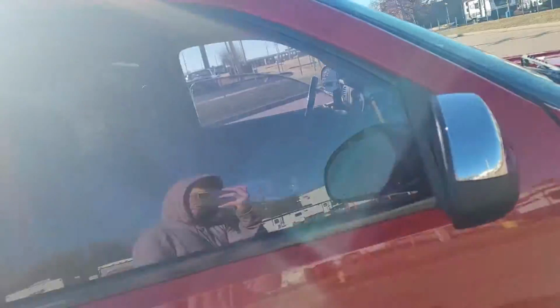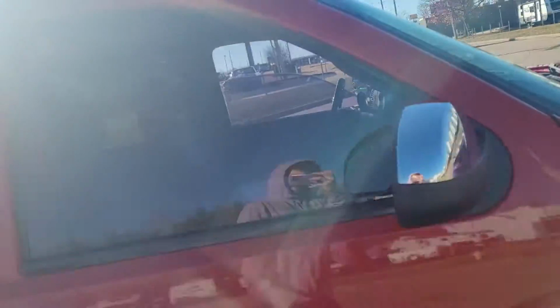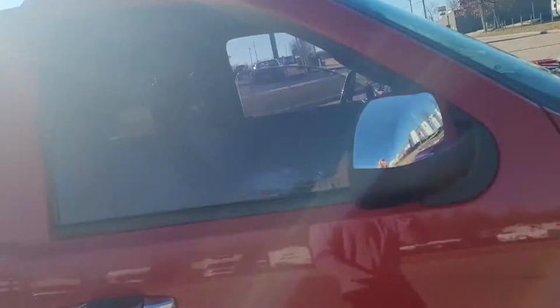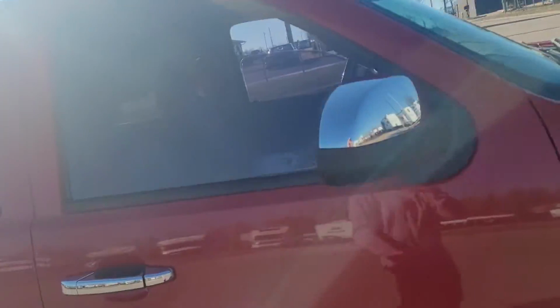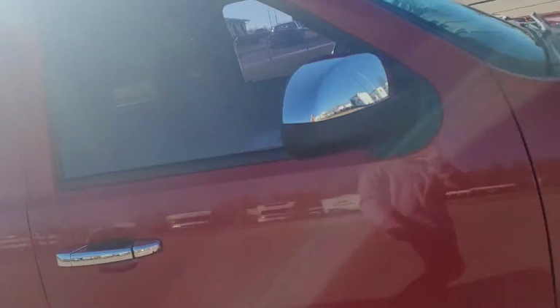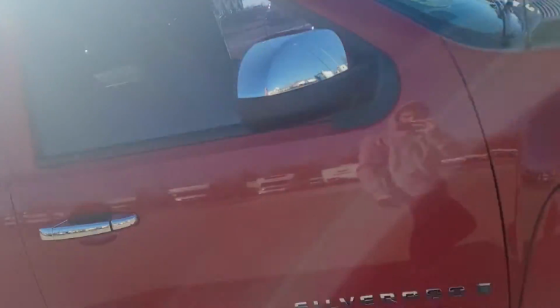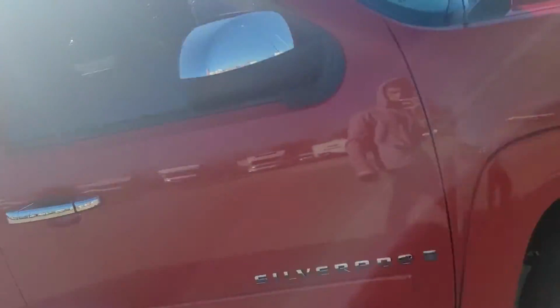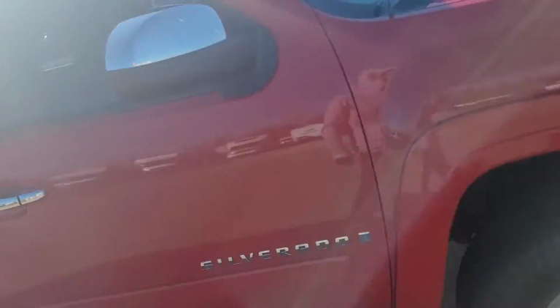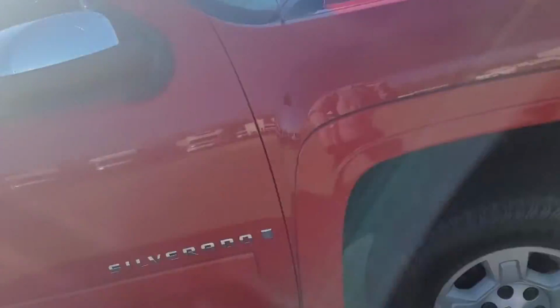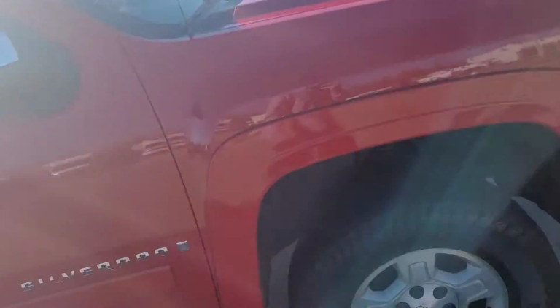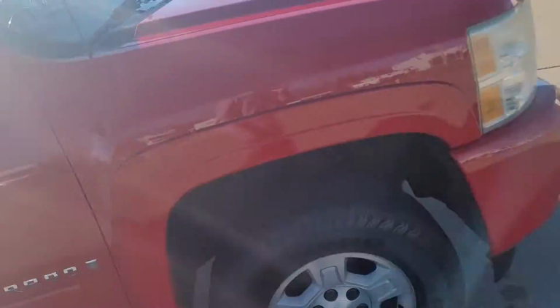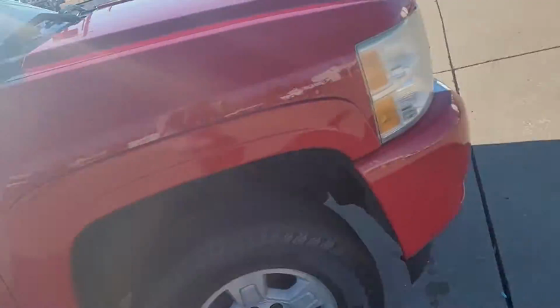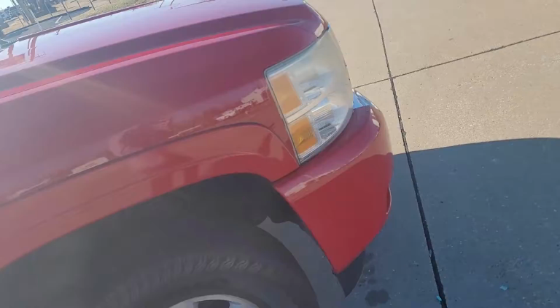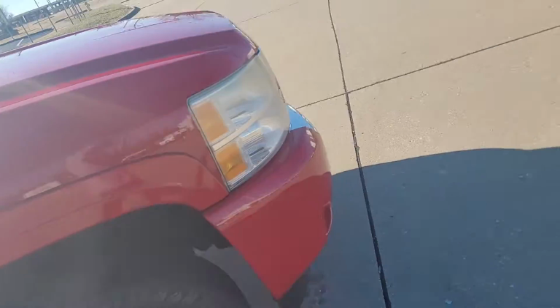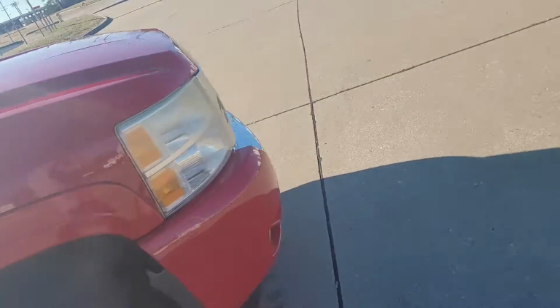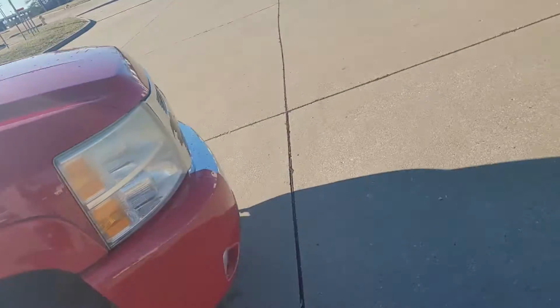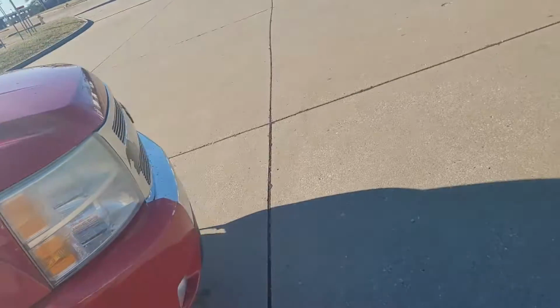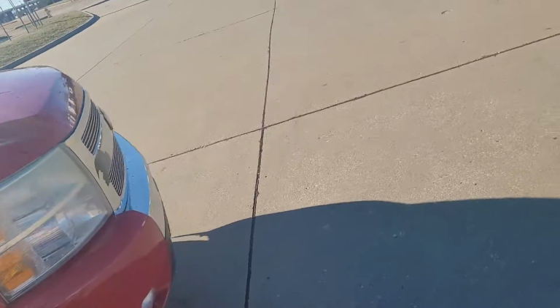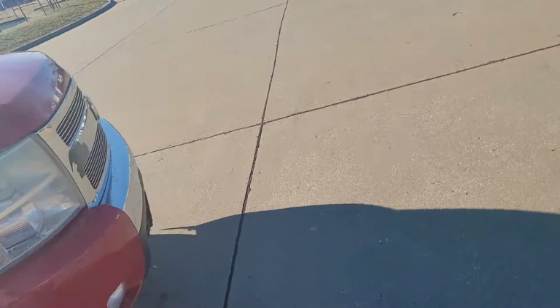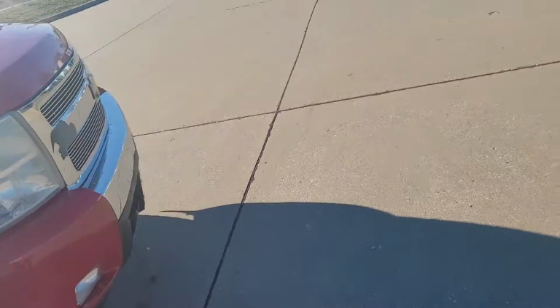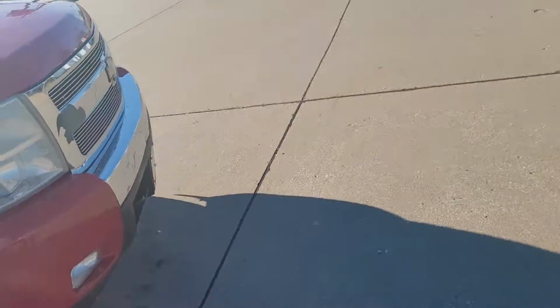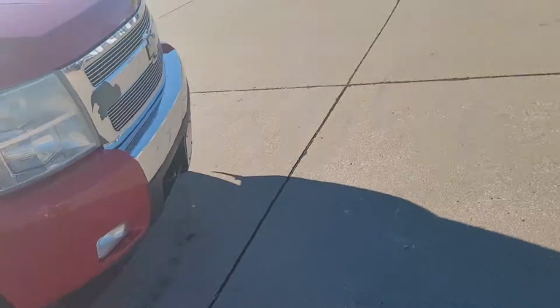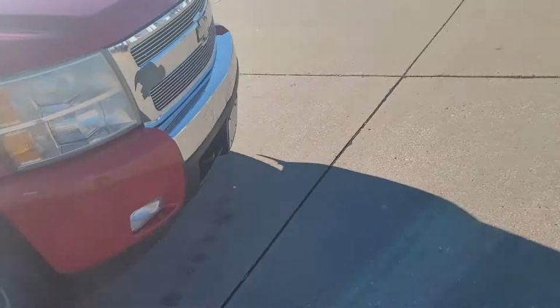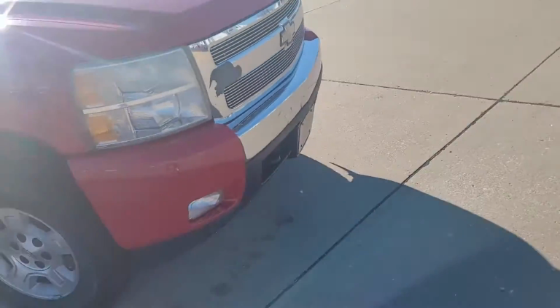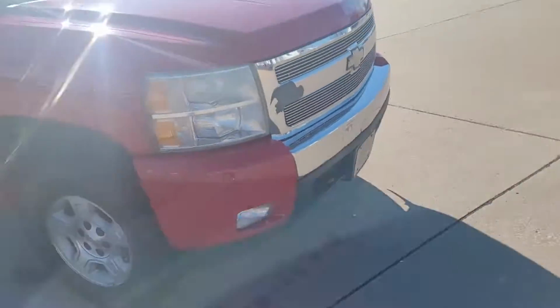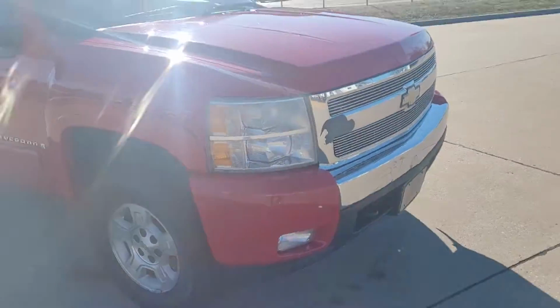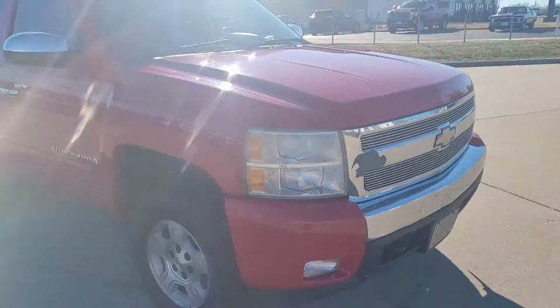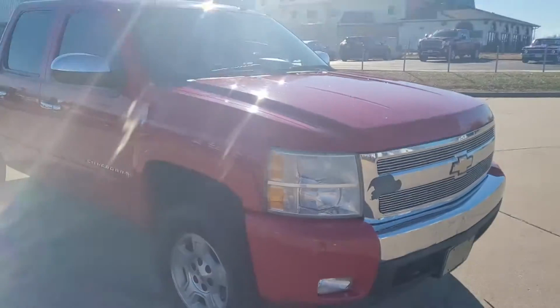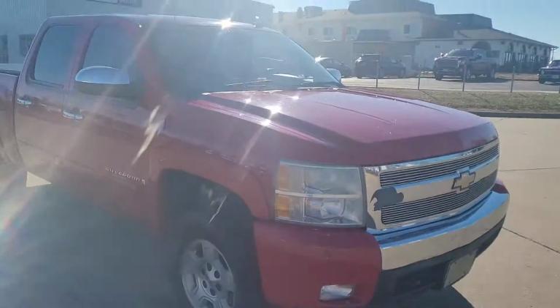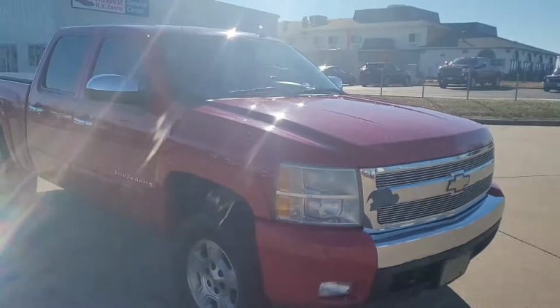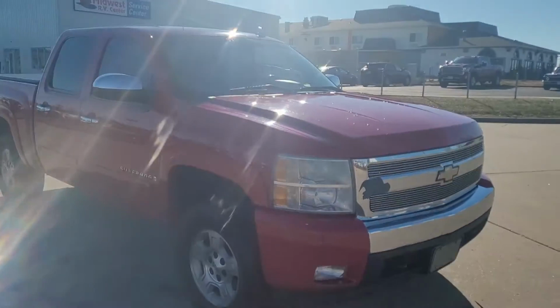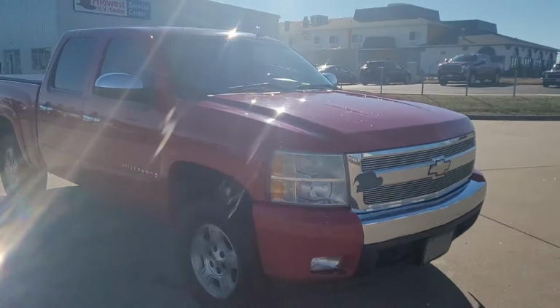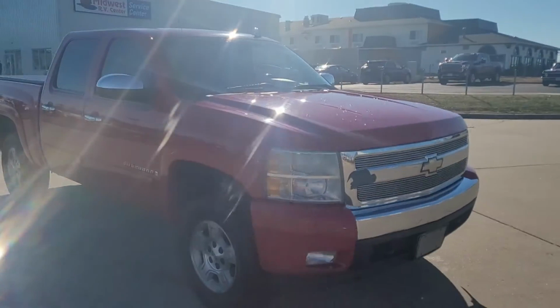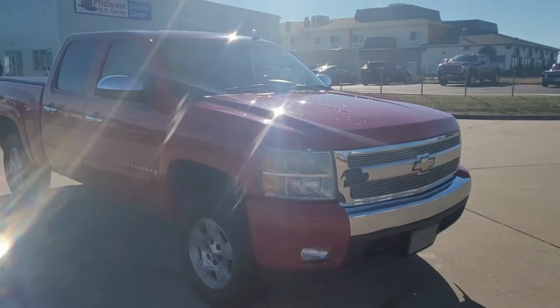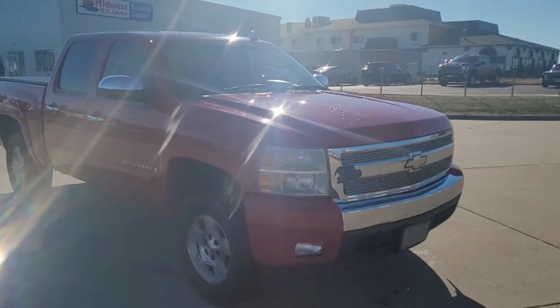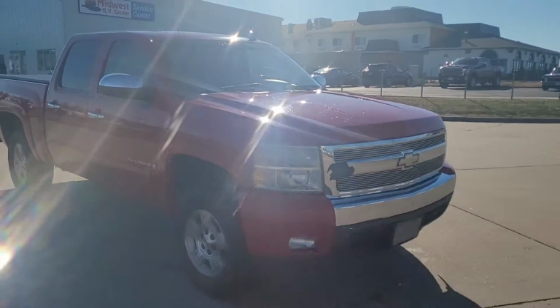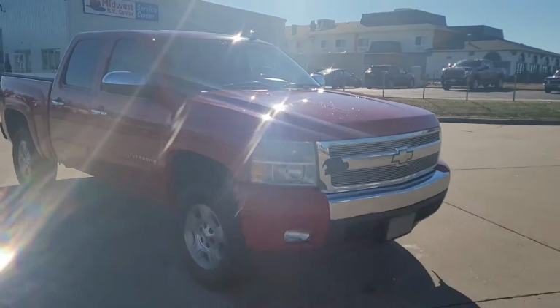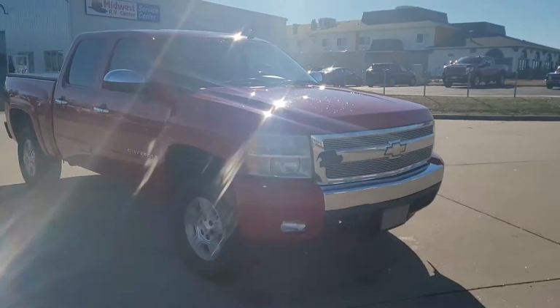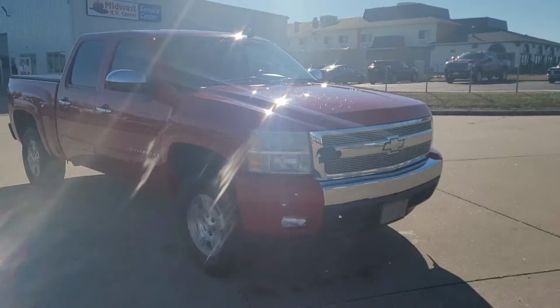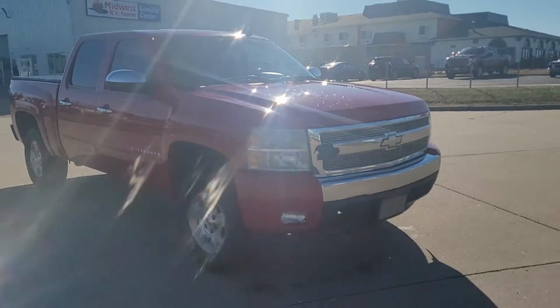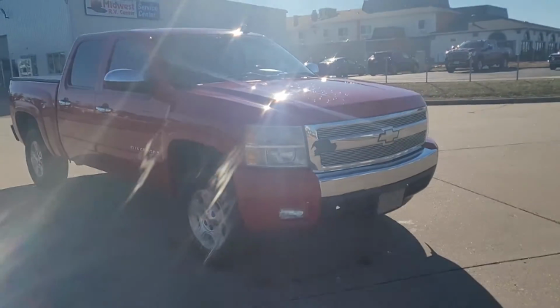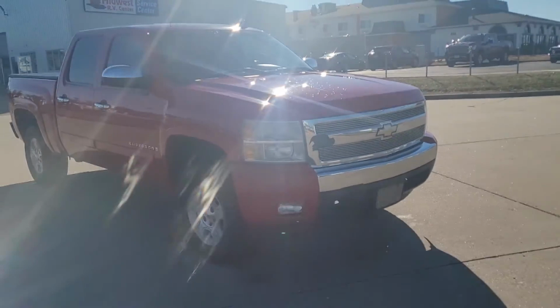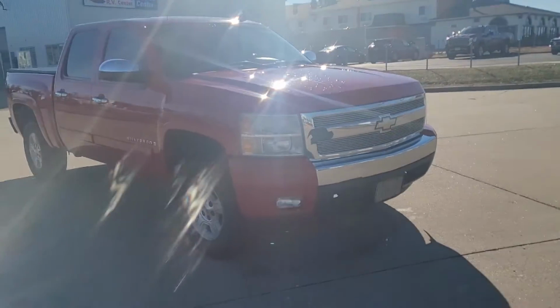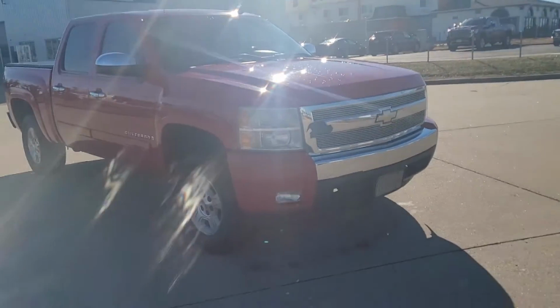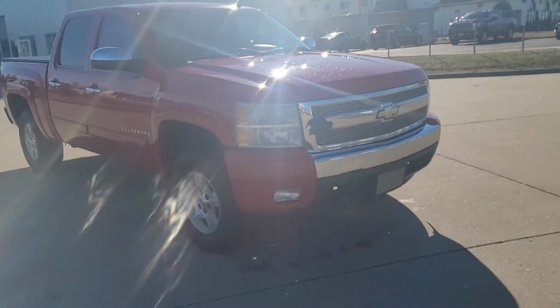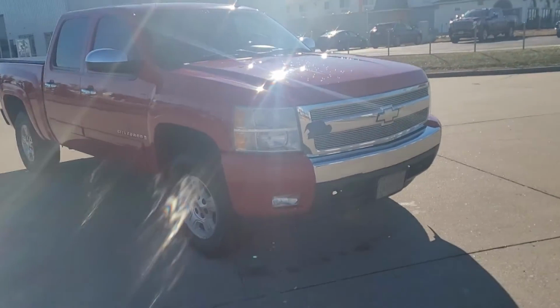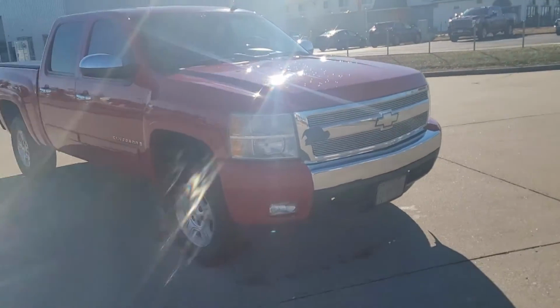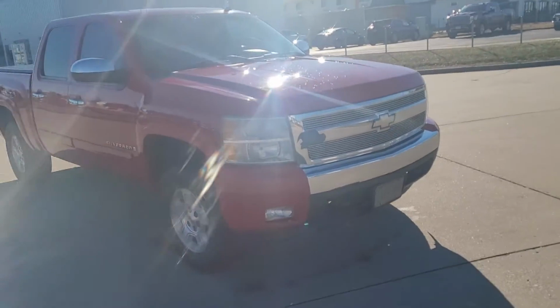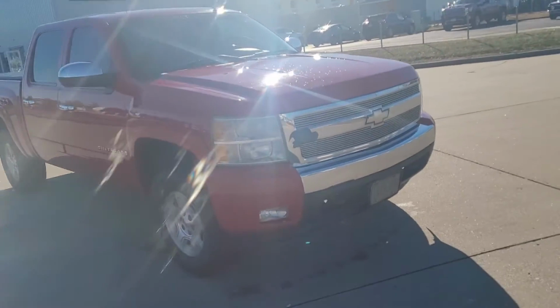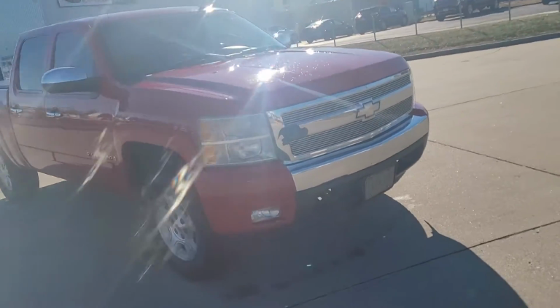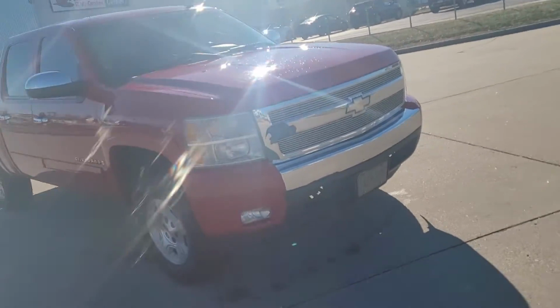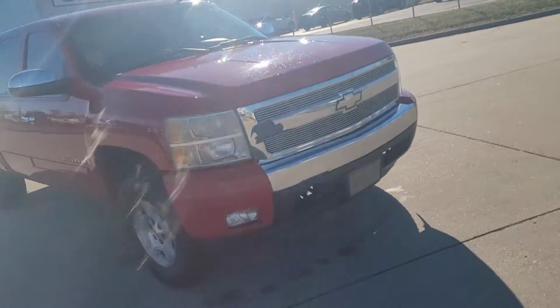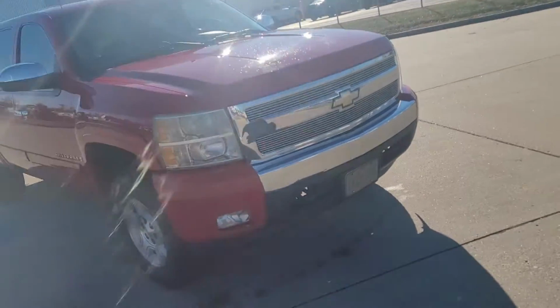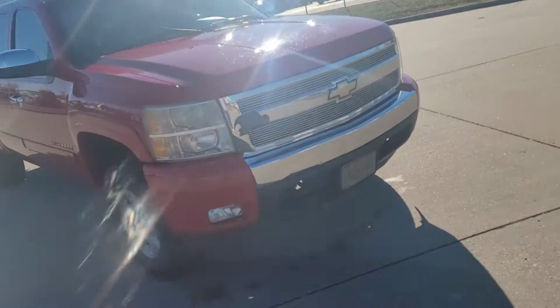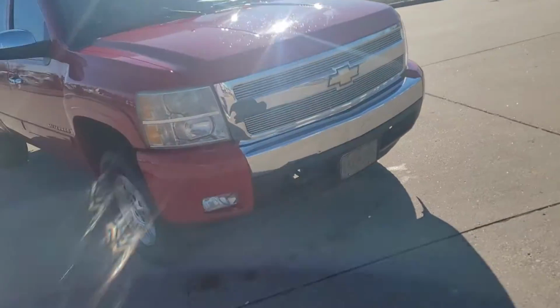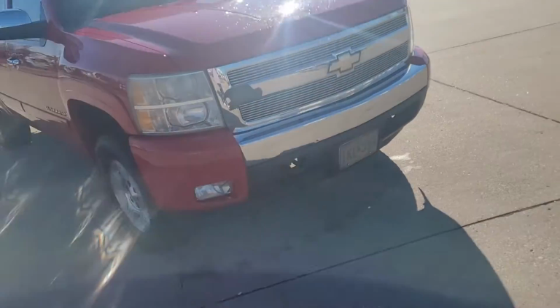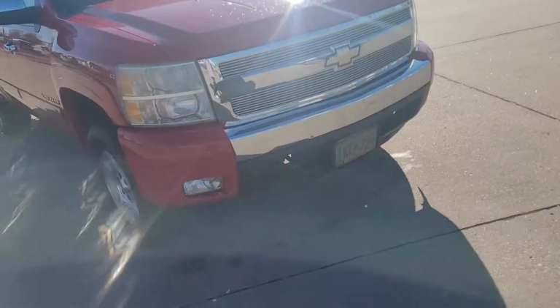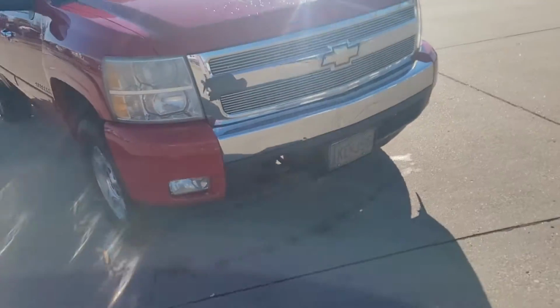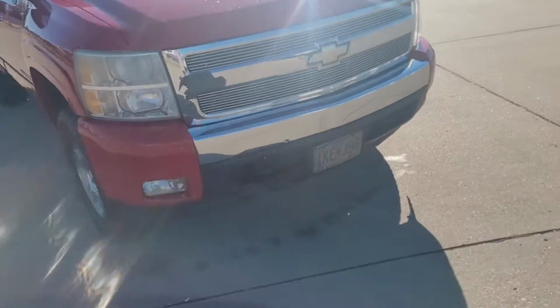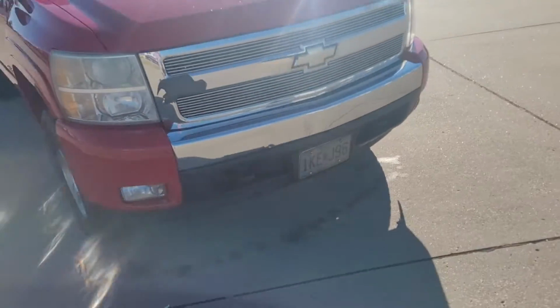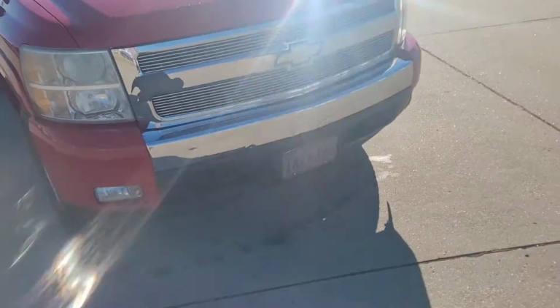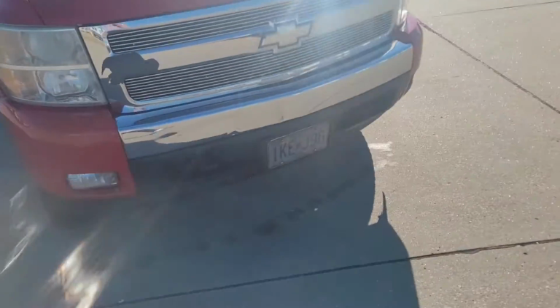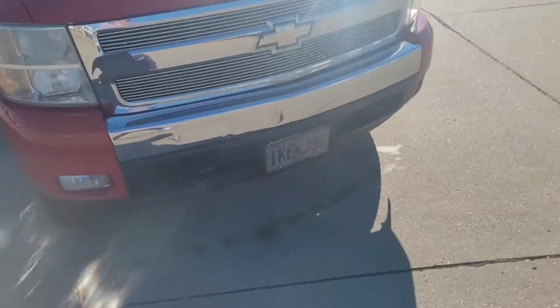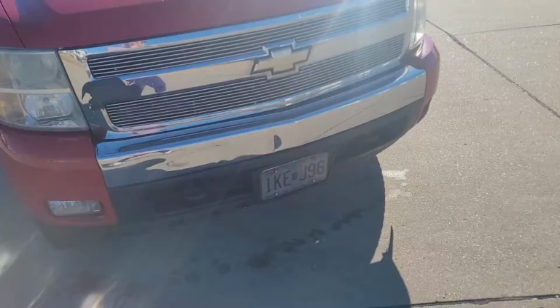It's got purple window tint. It's kind of bright so you can't even really see it.